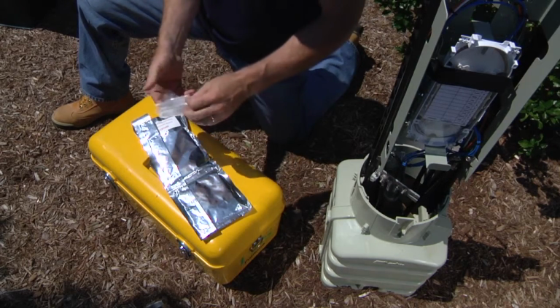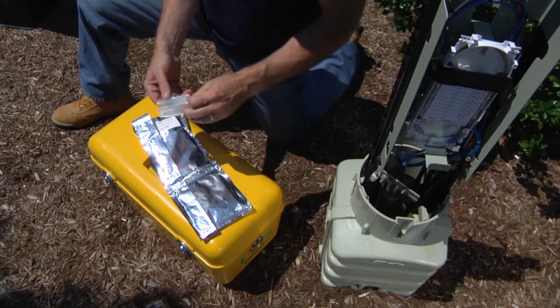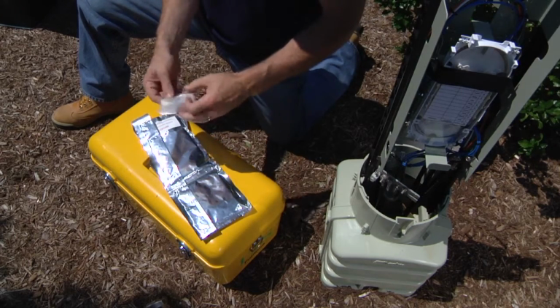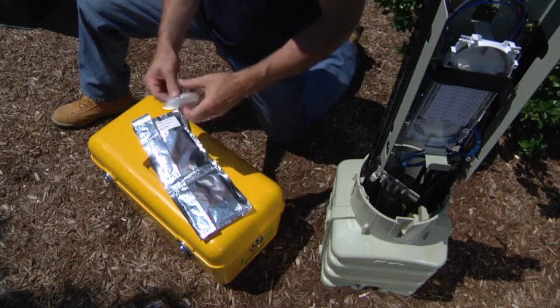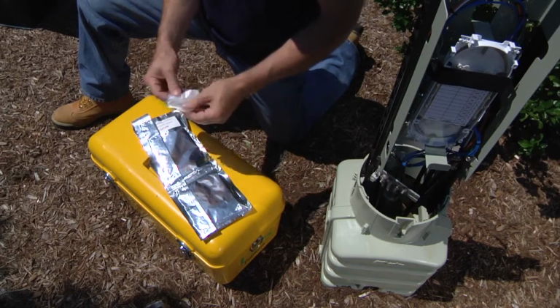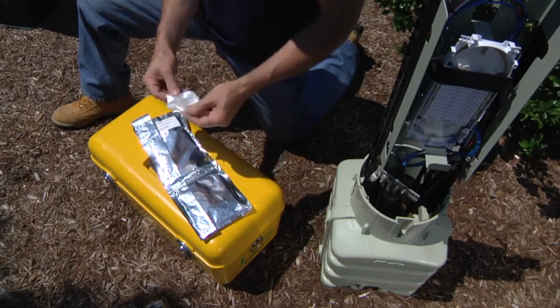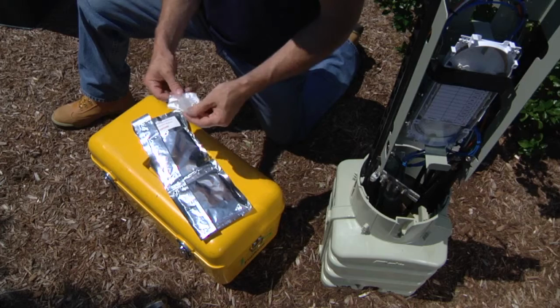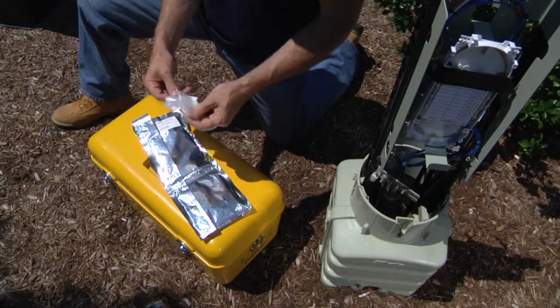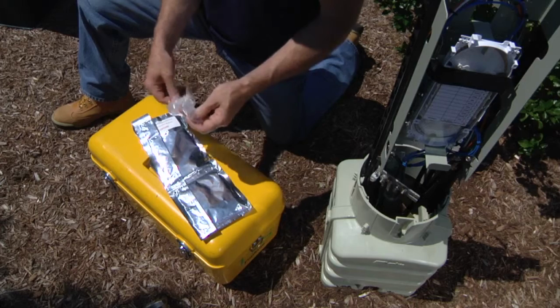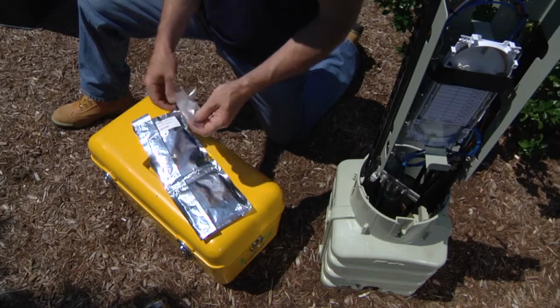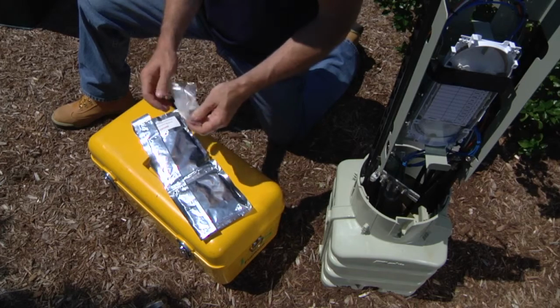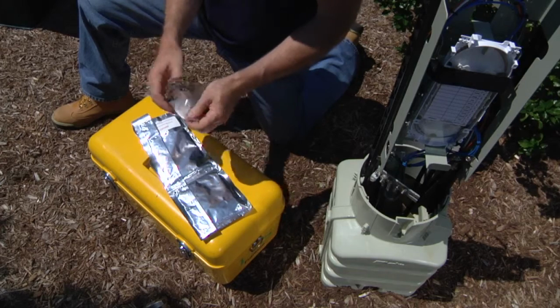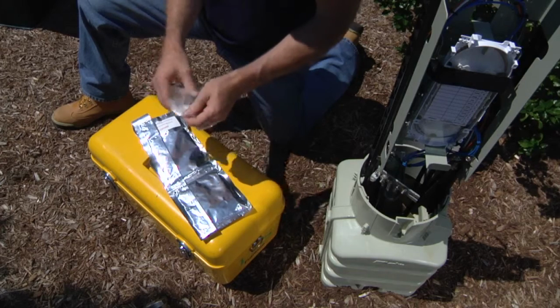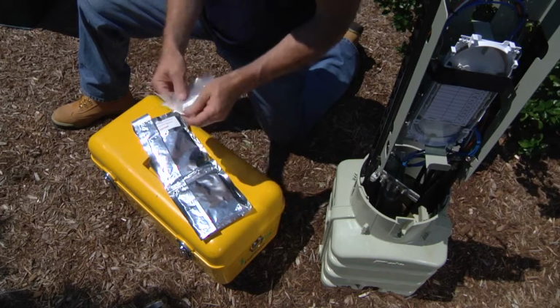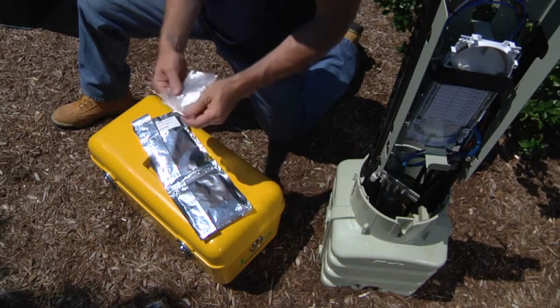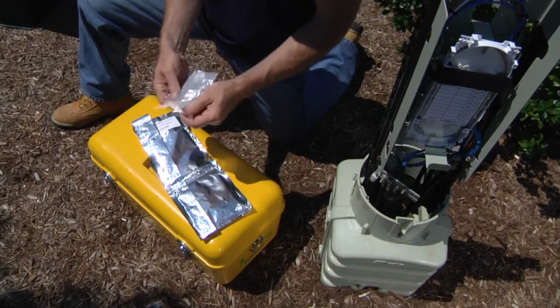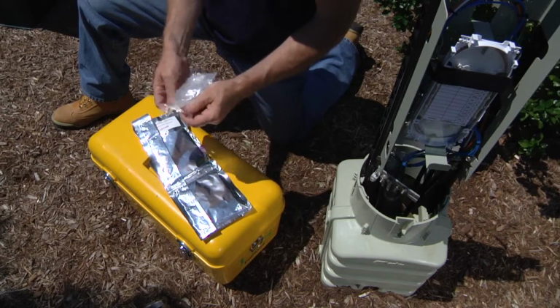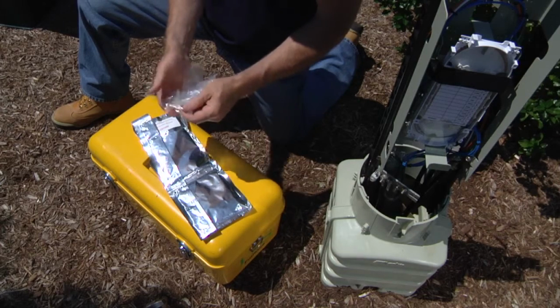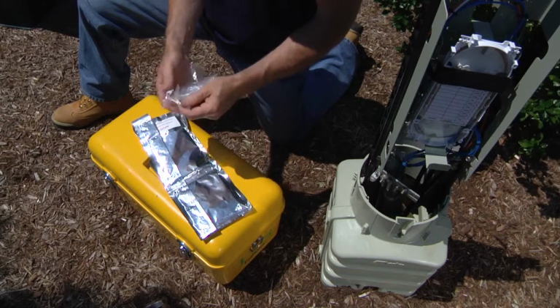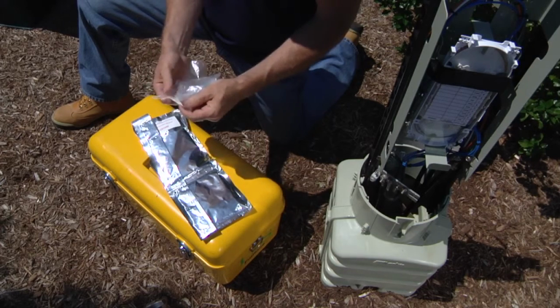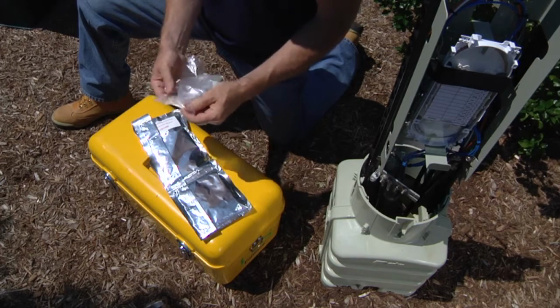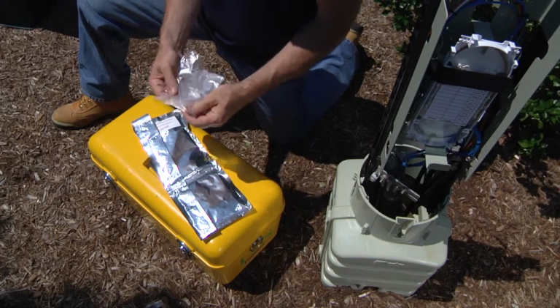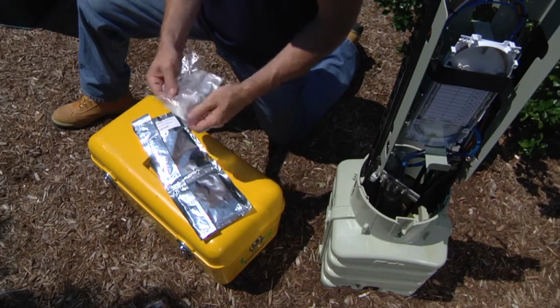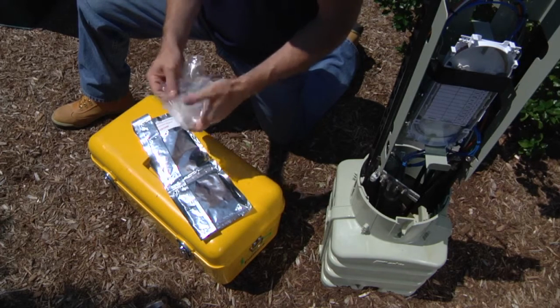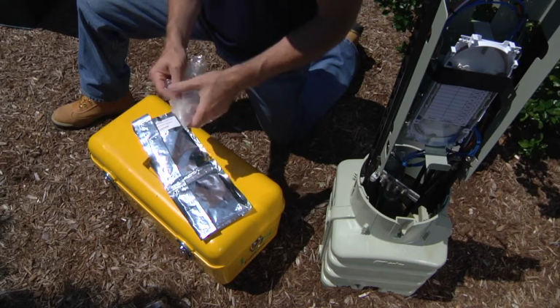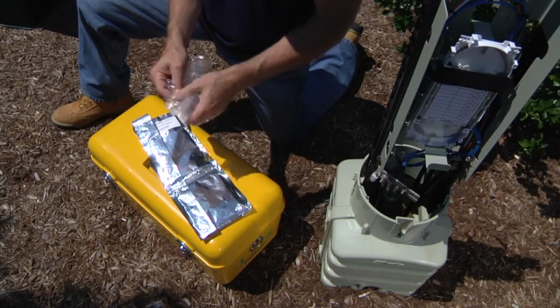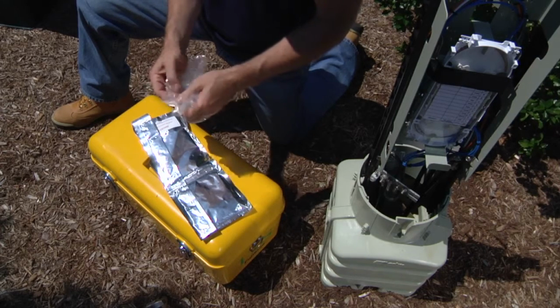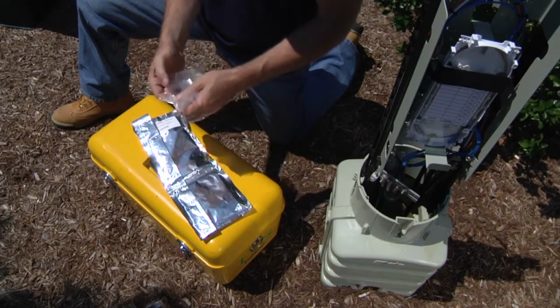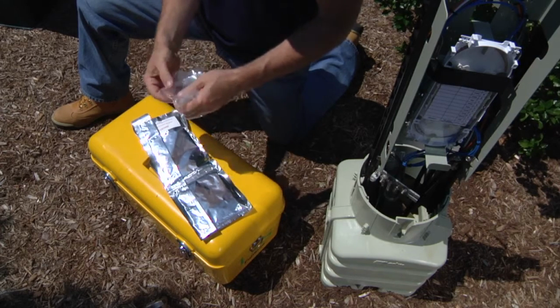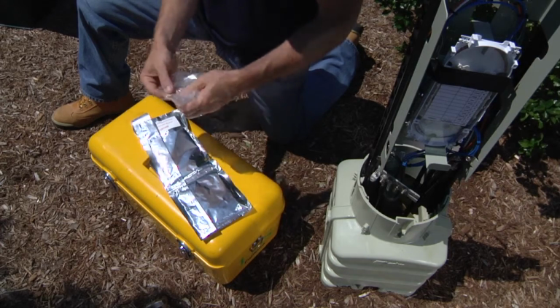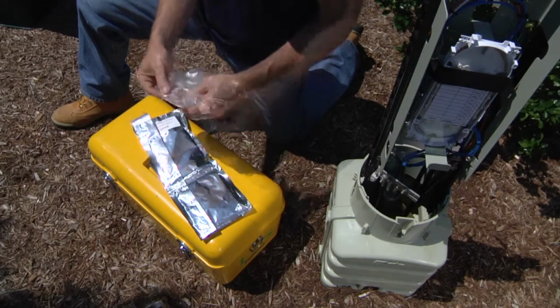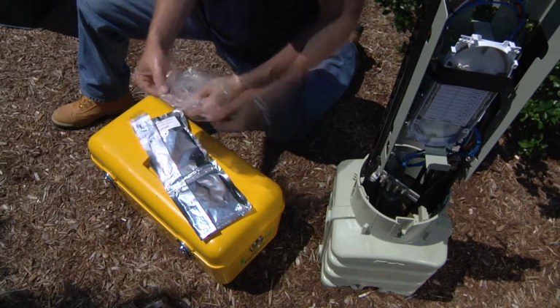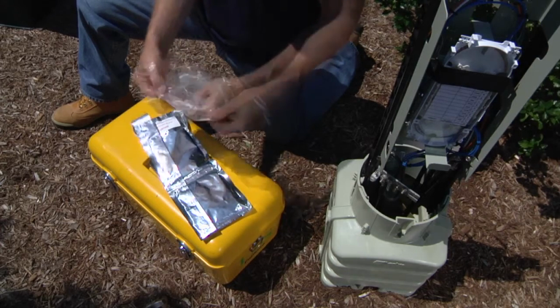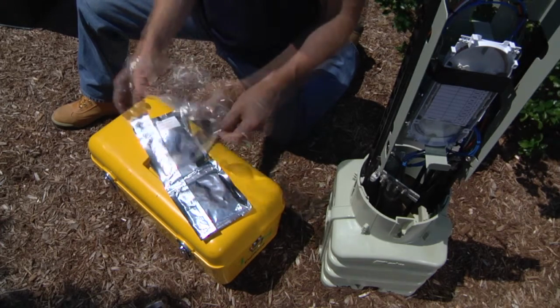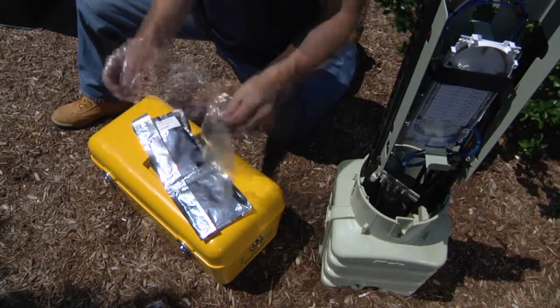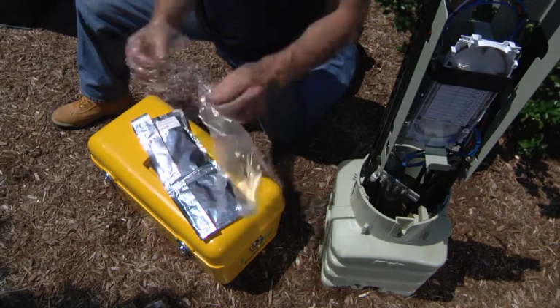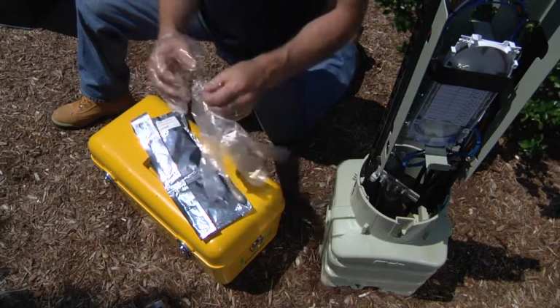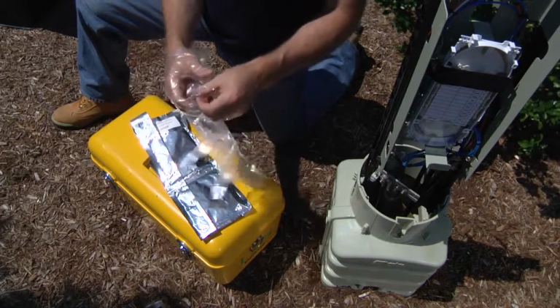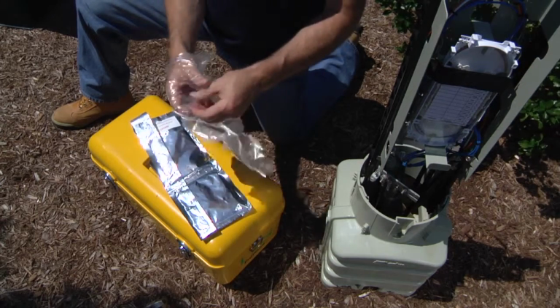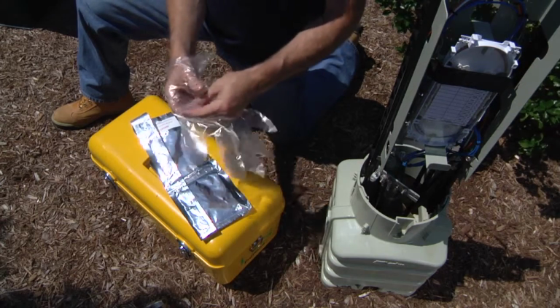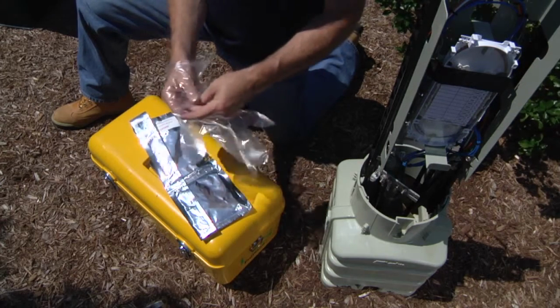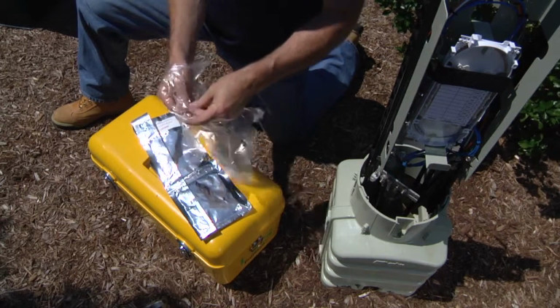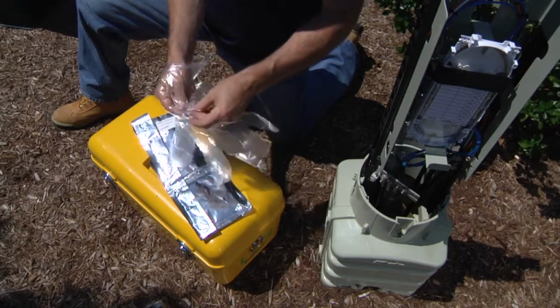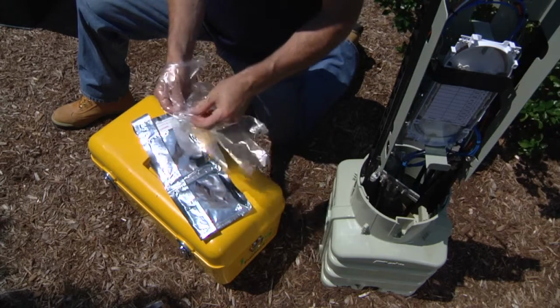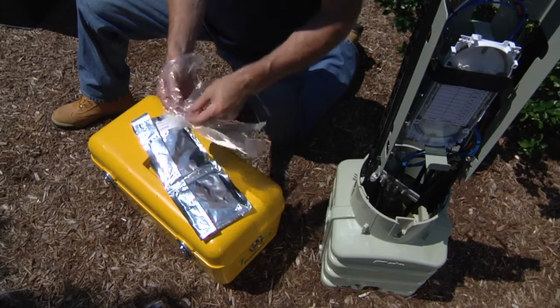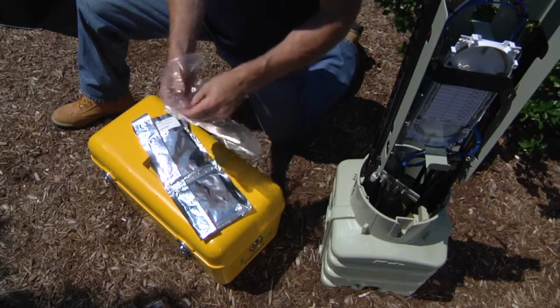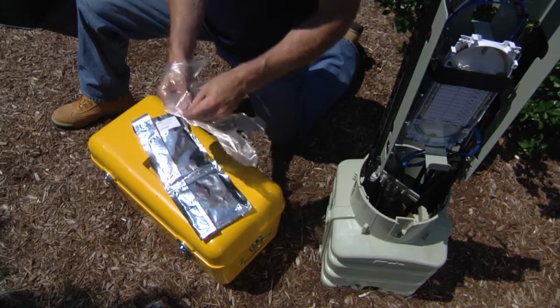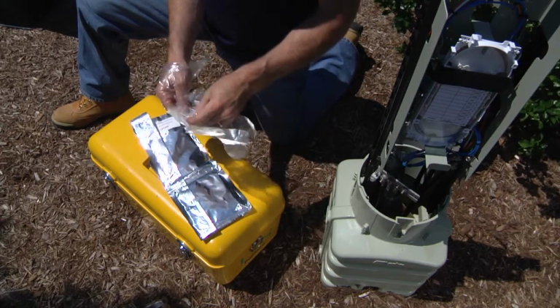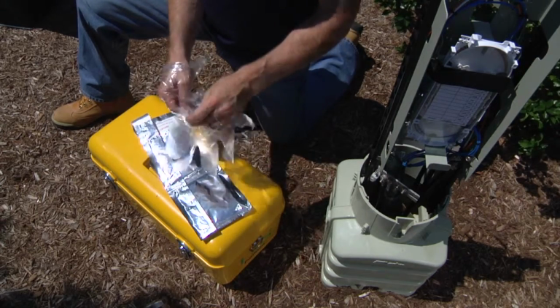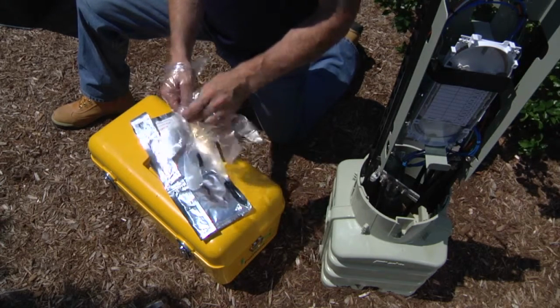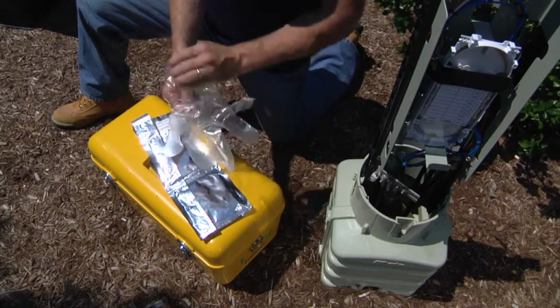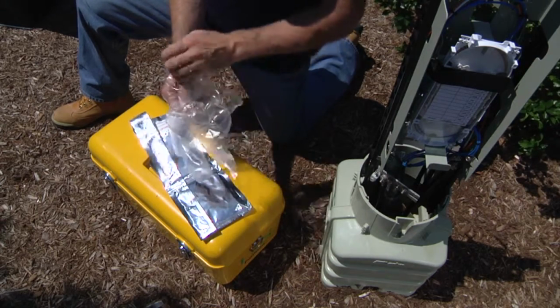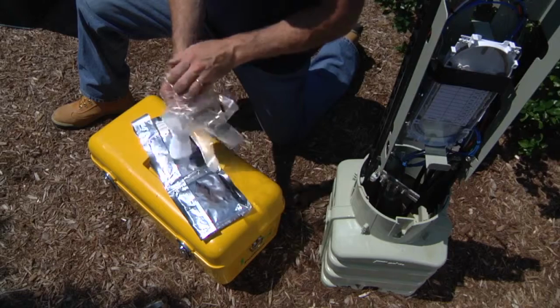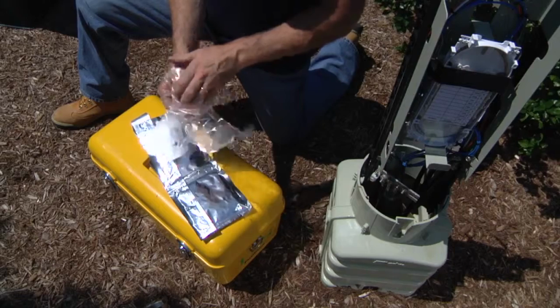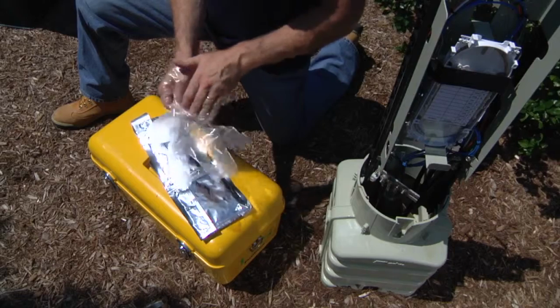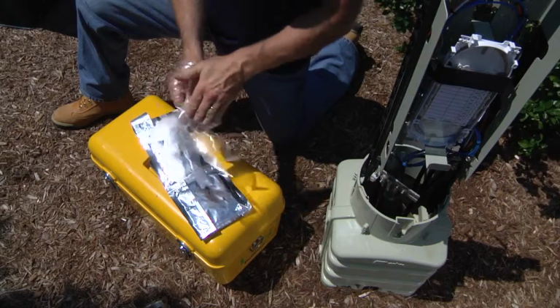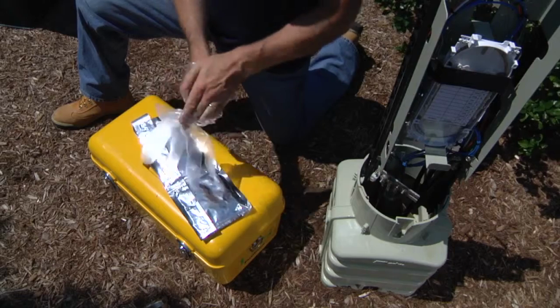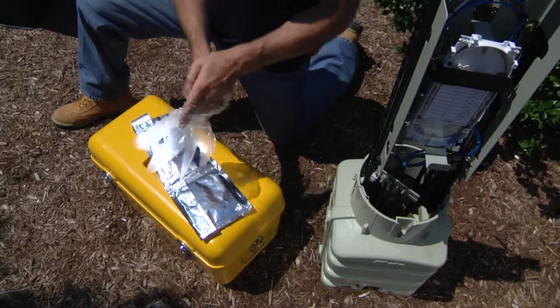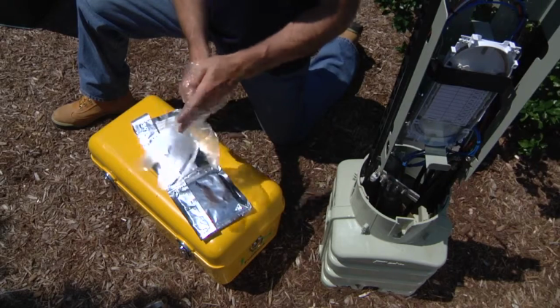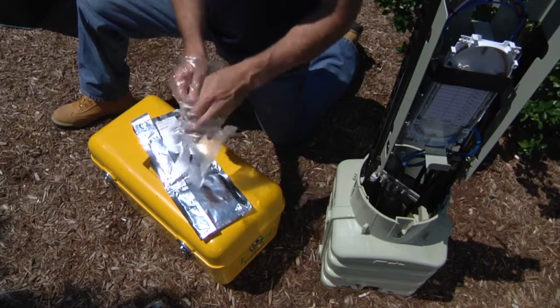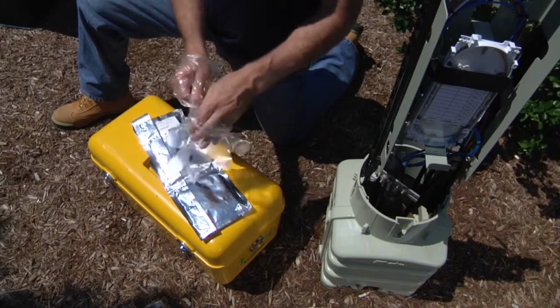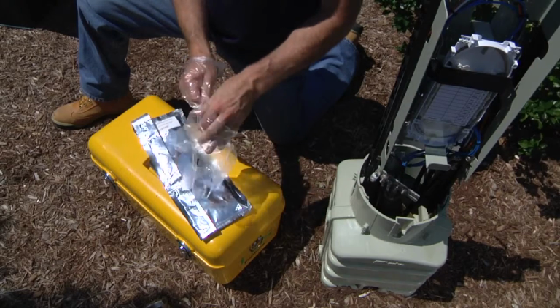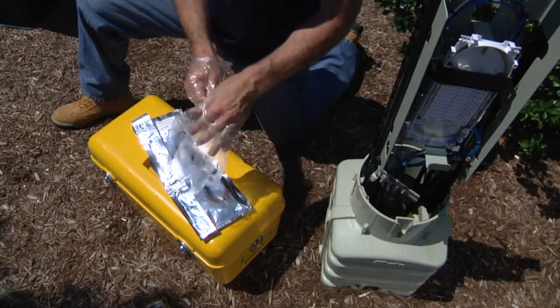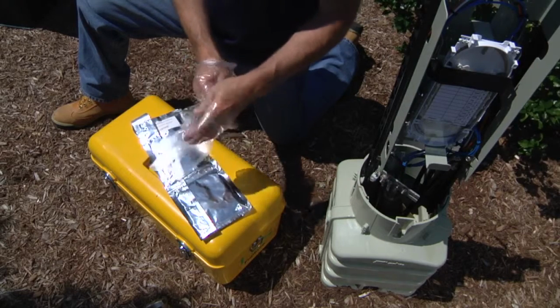The protective gloves should be worn when working with this material. Safety glasses or goggles should also be worn.